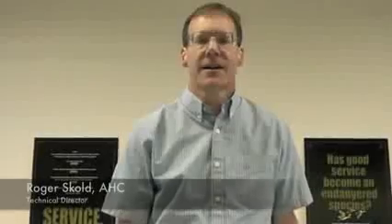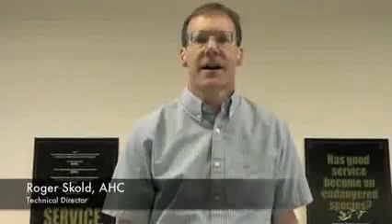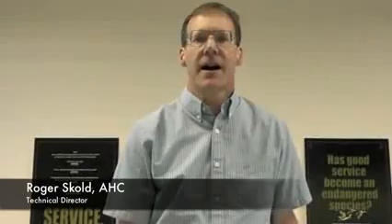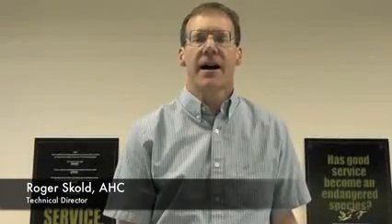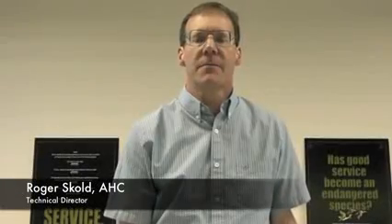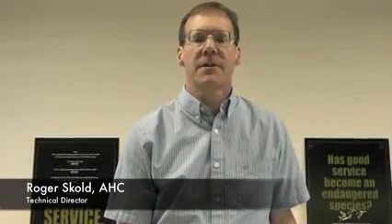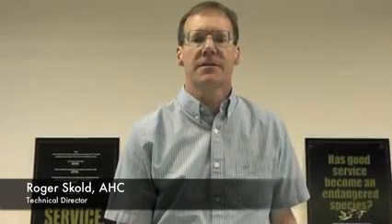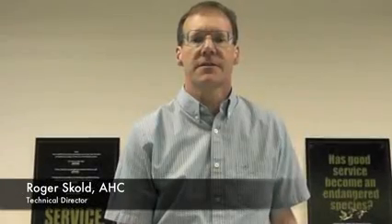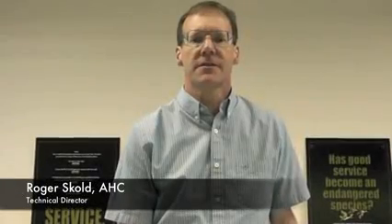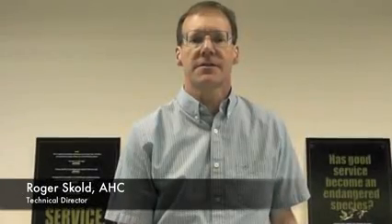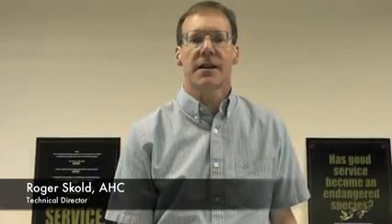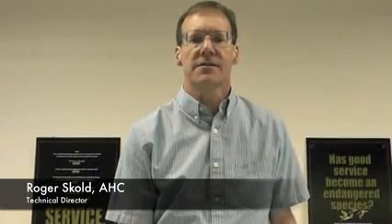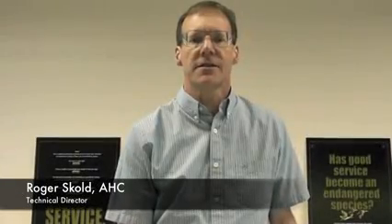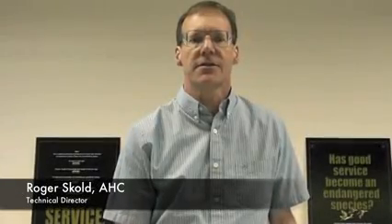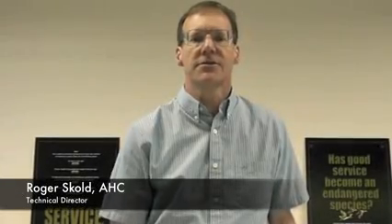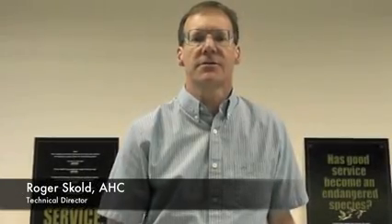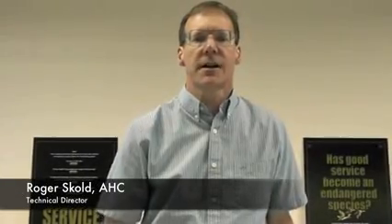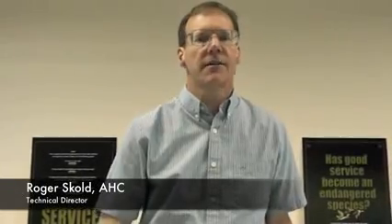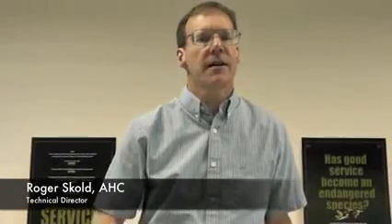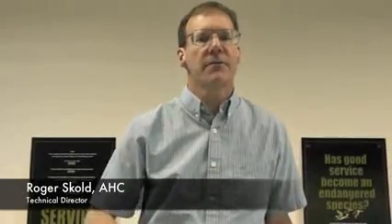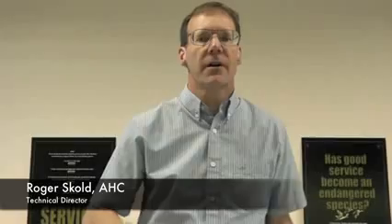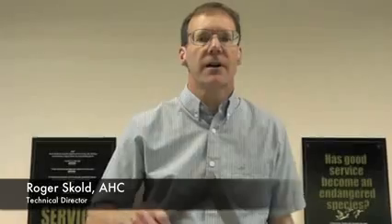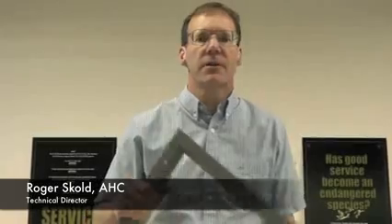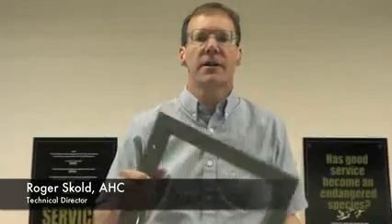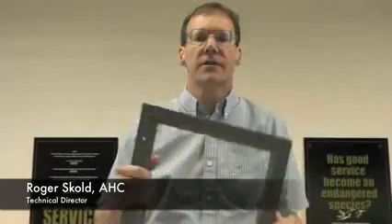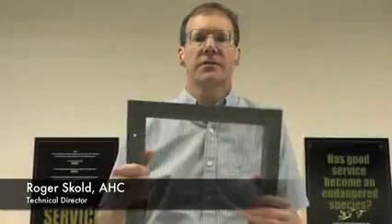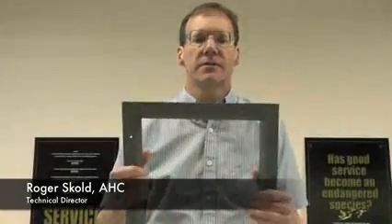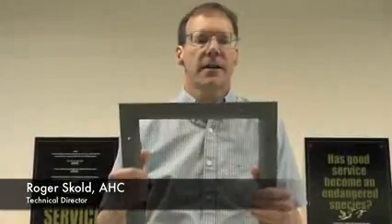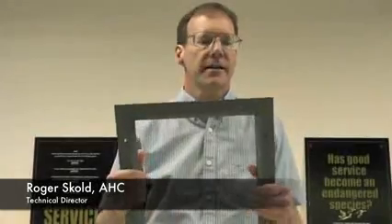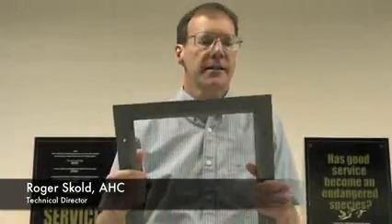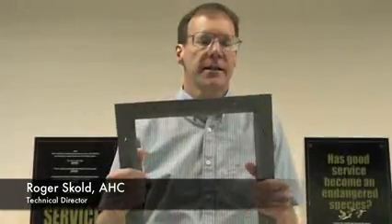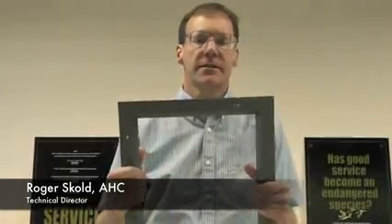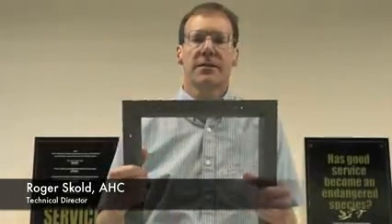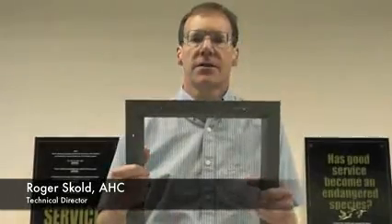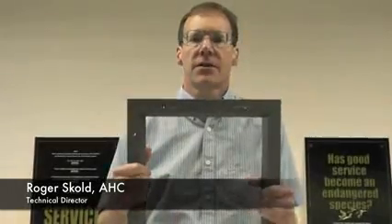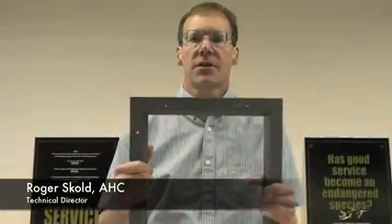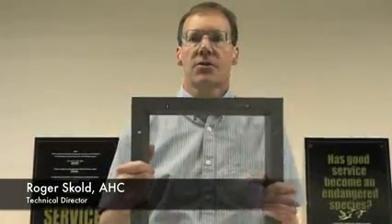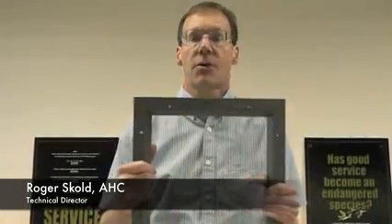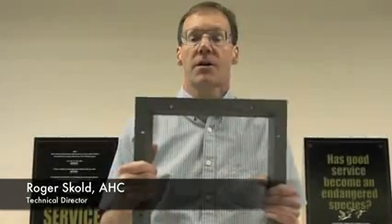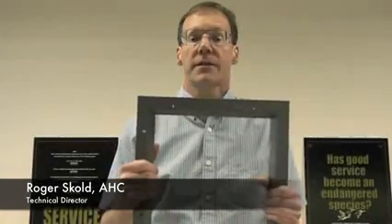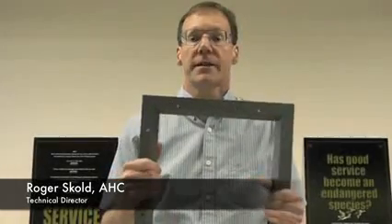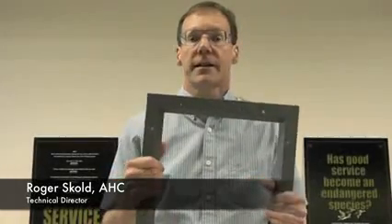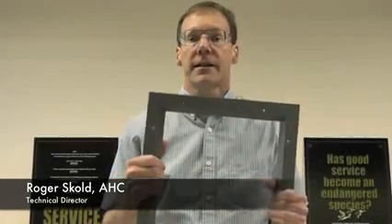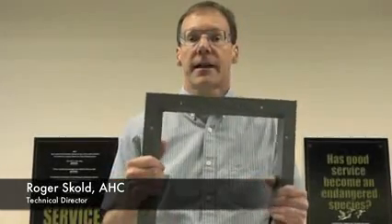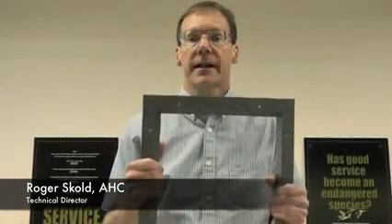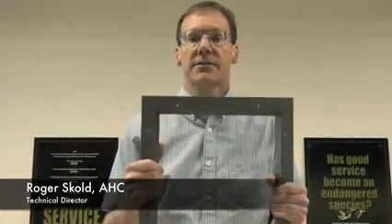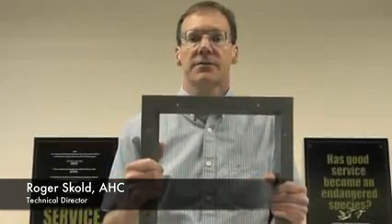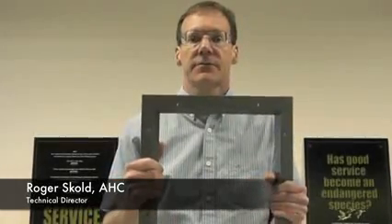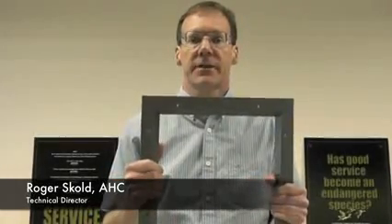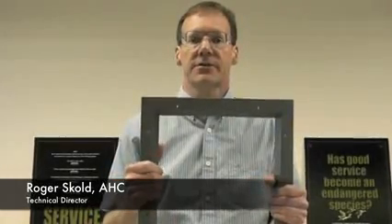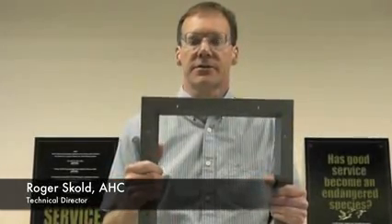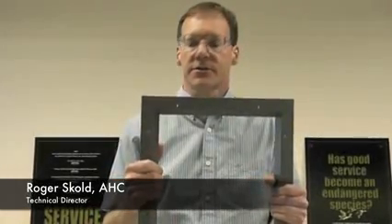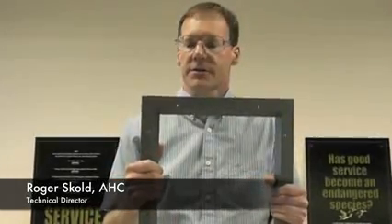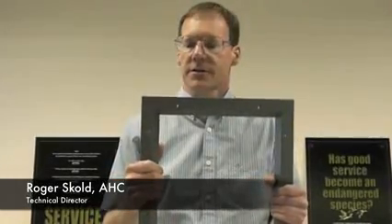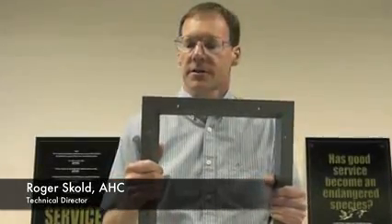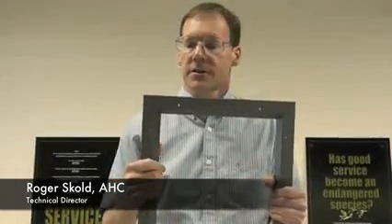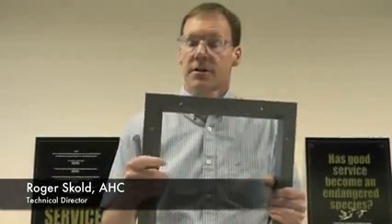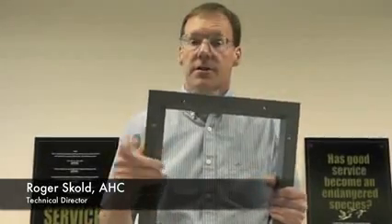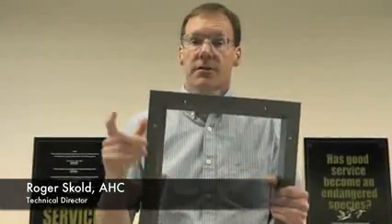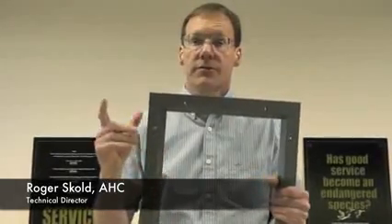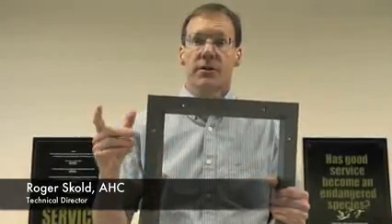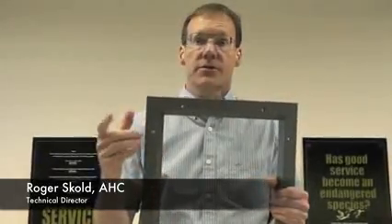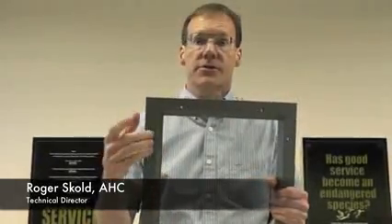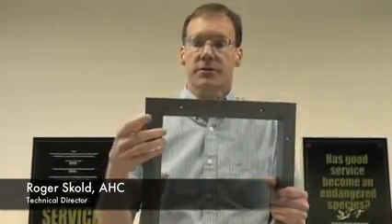Hi, I'm here to discuss our new LFRA100 light kit, its quality and enhanced features. First,